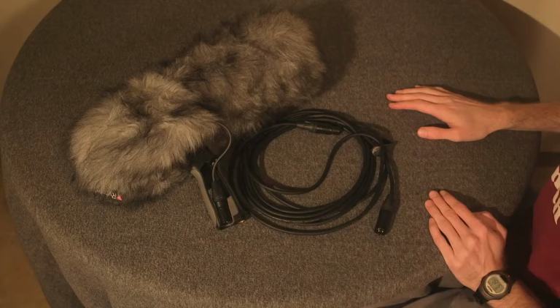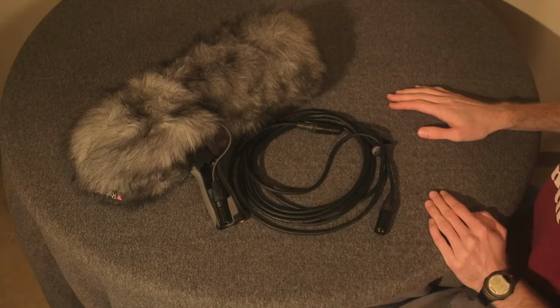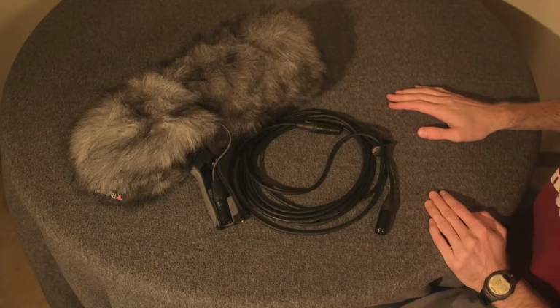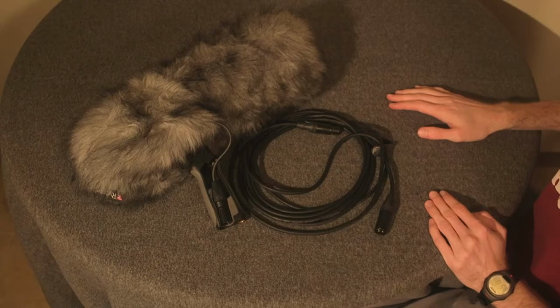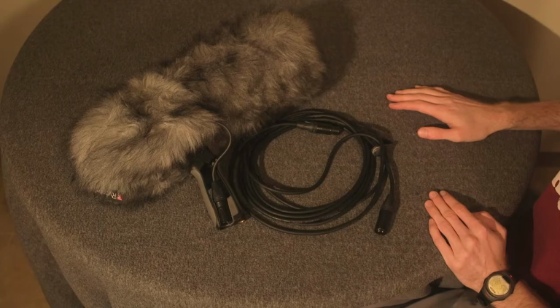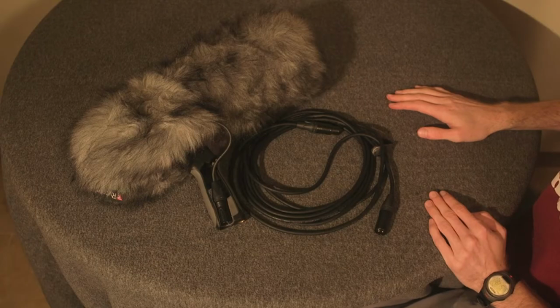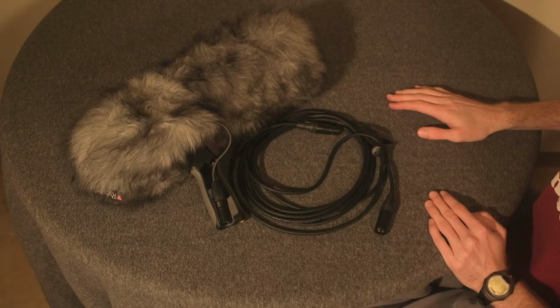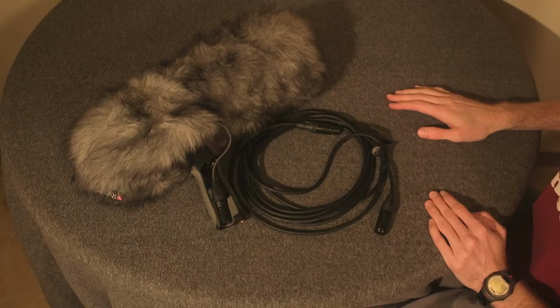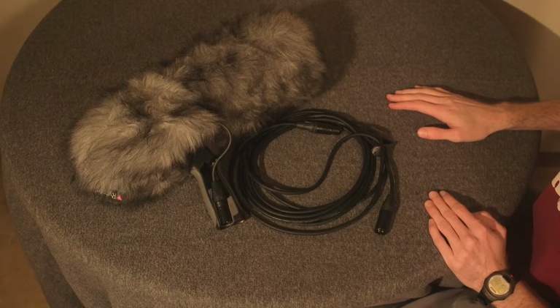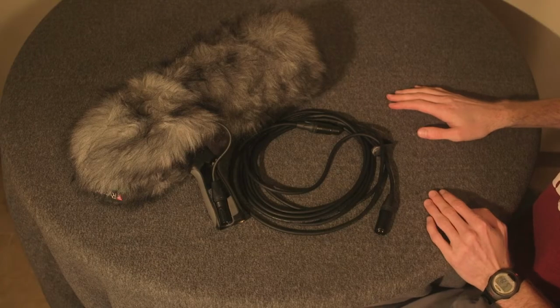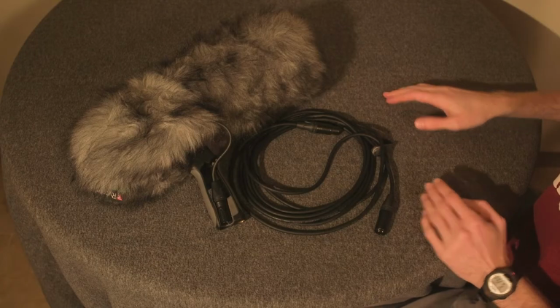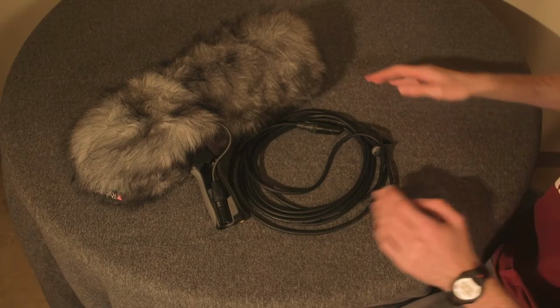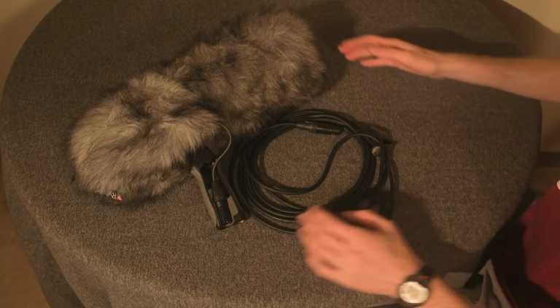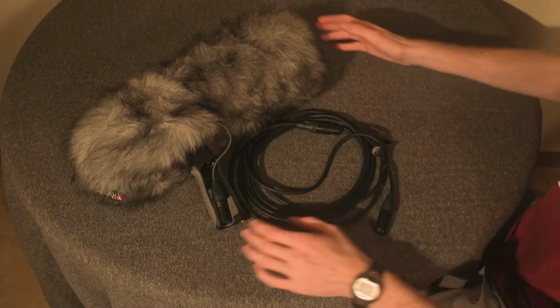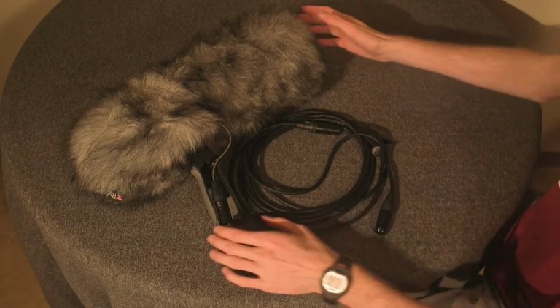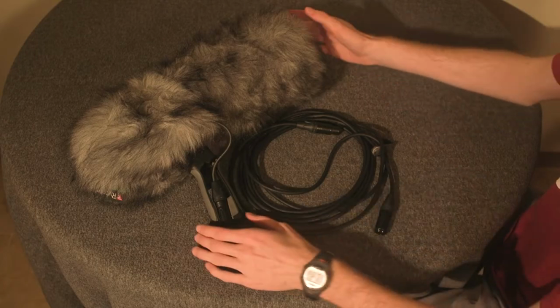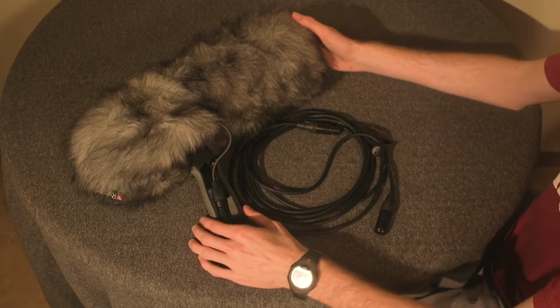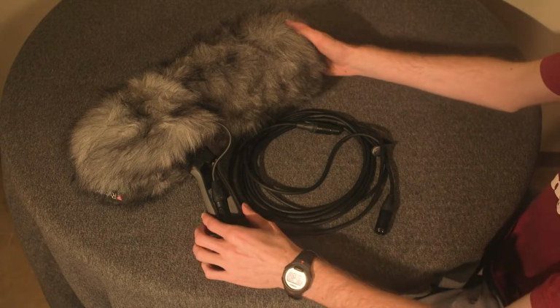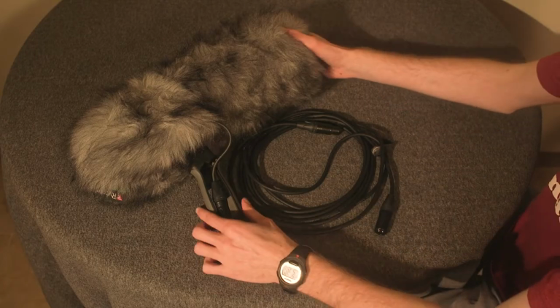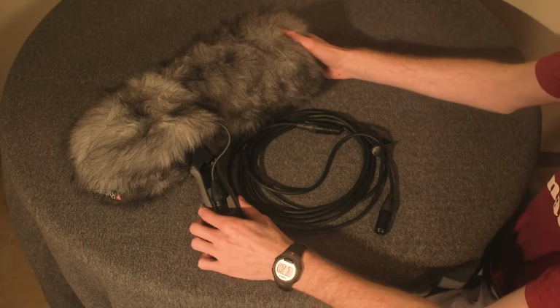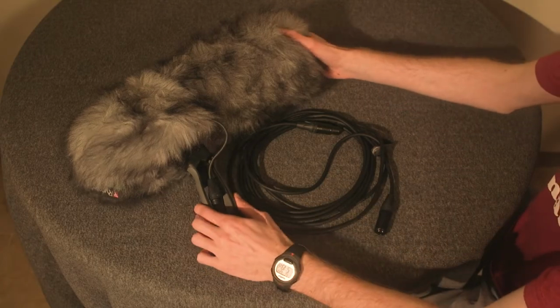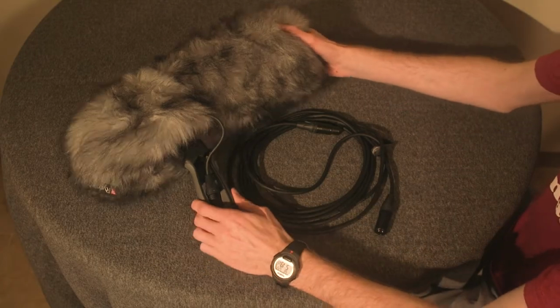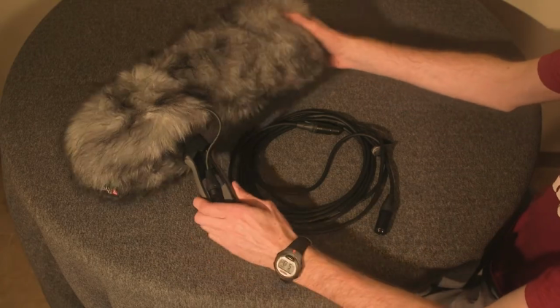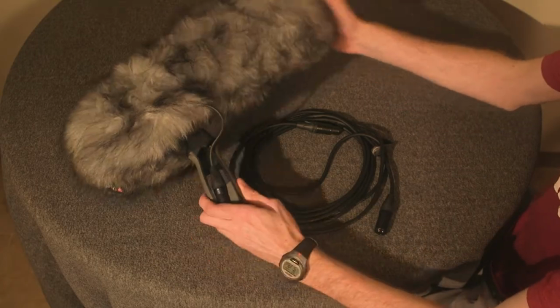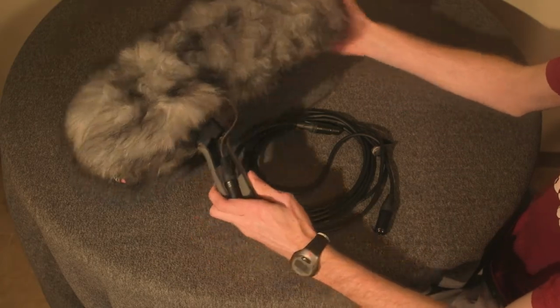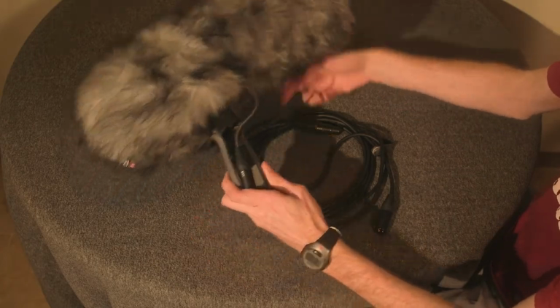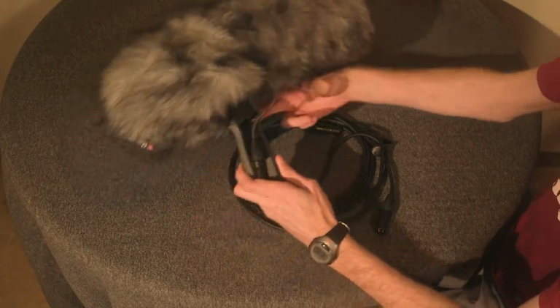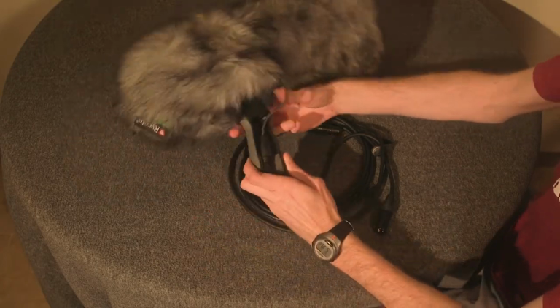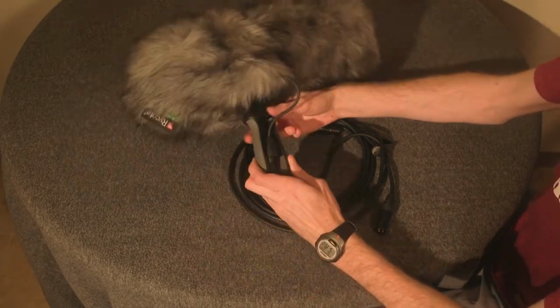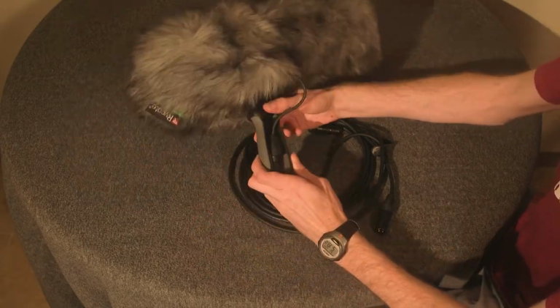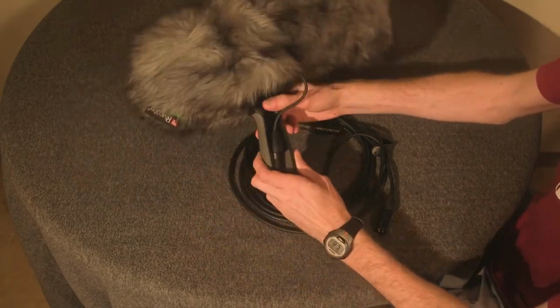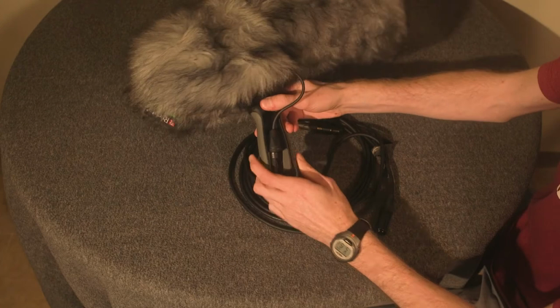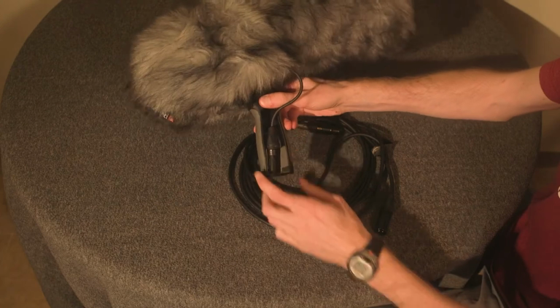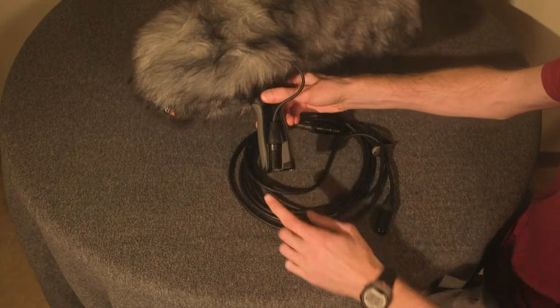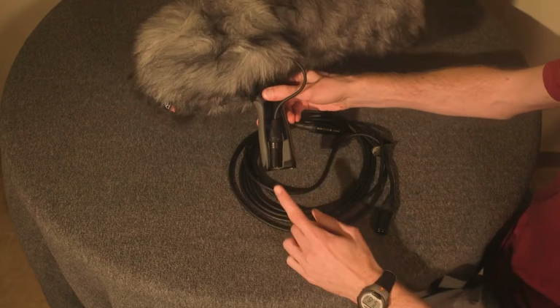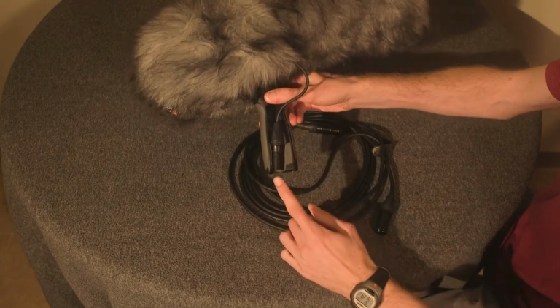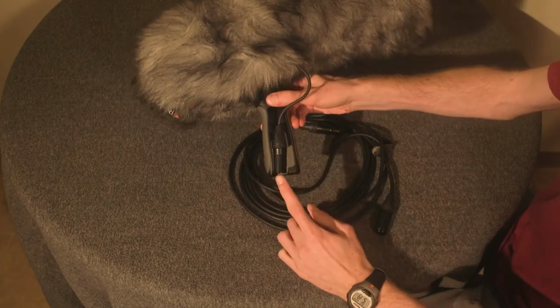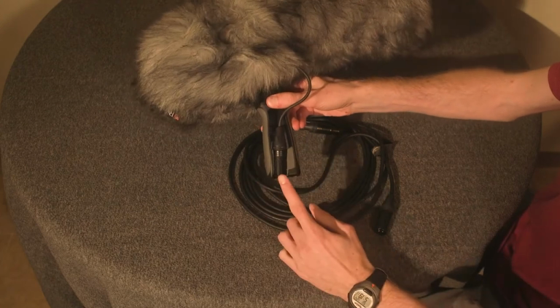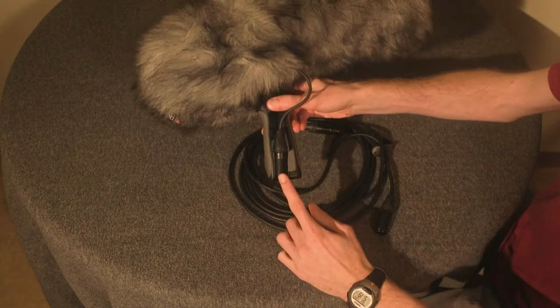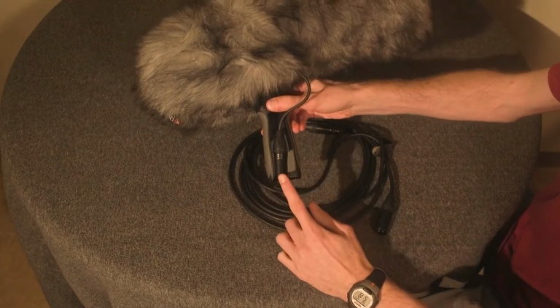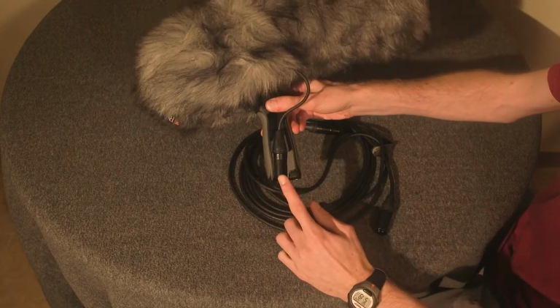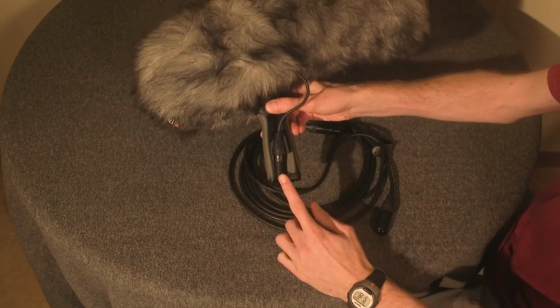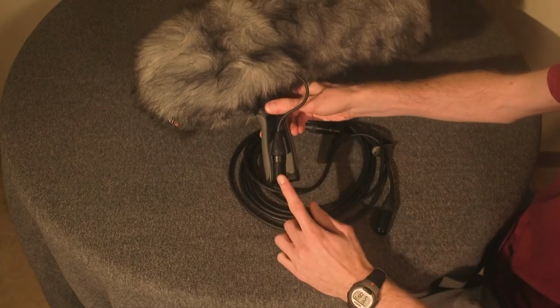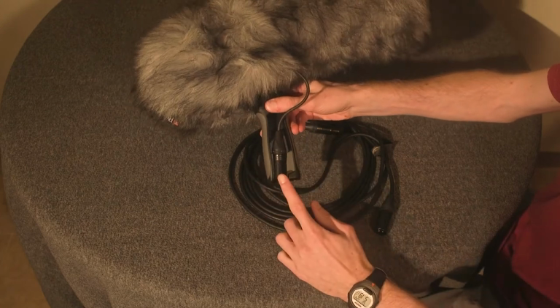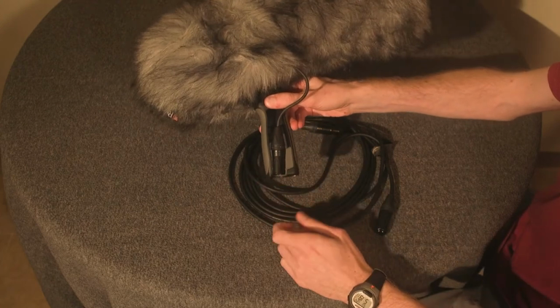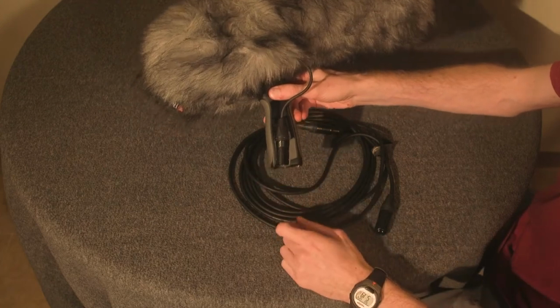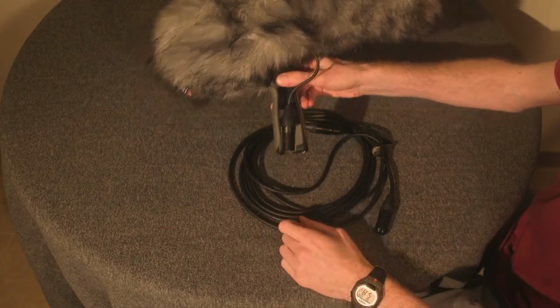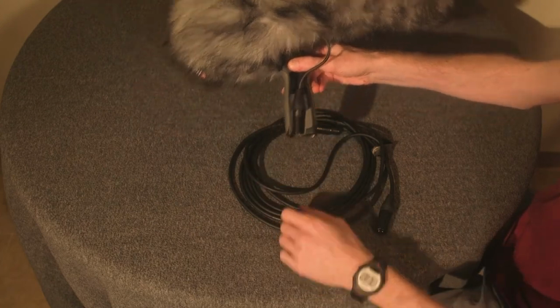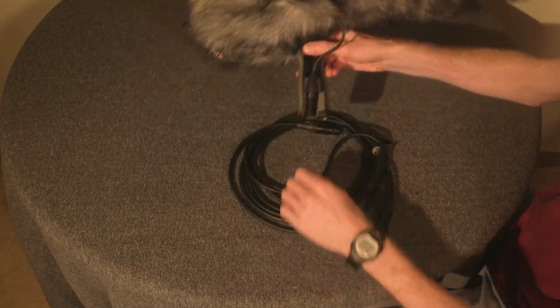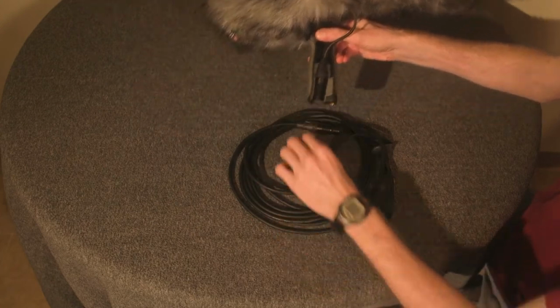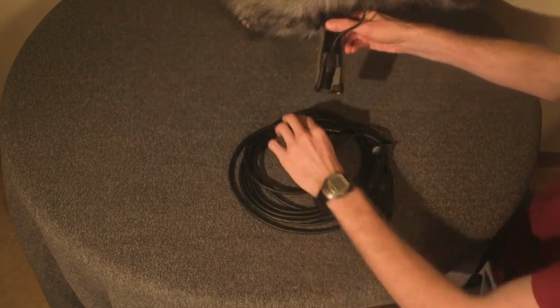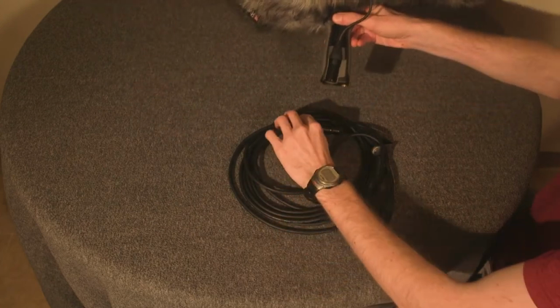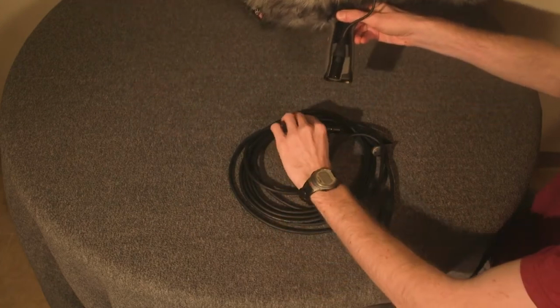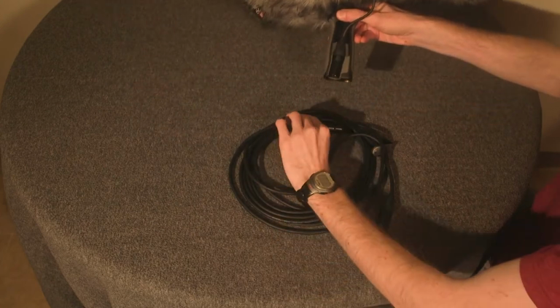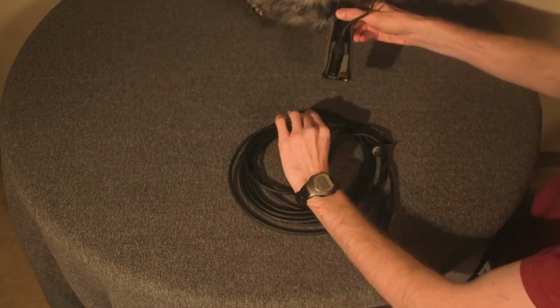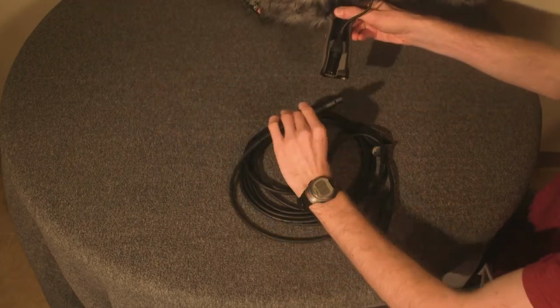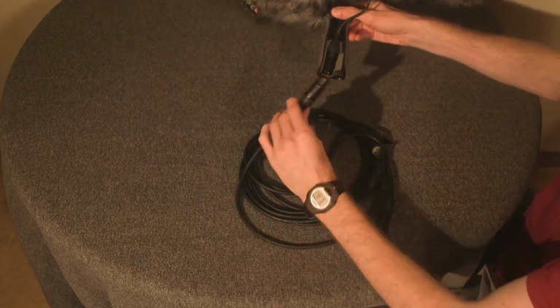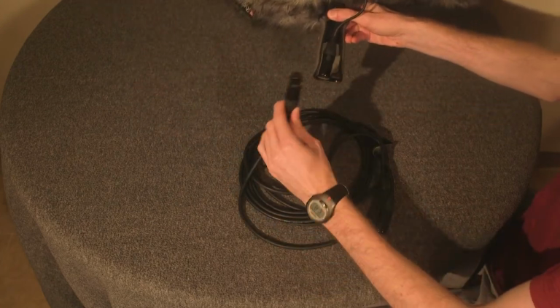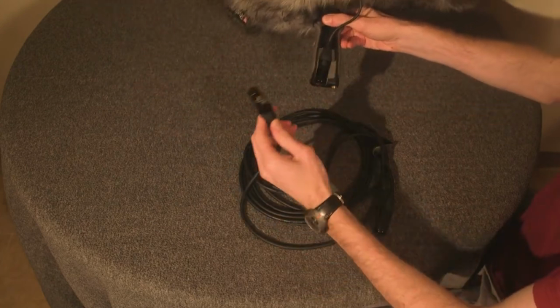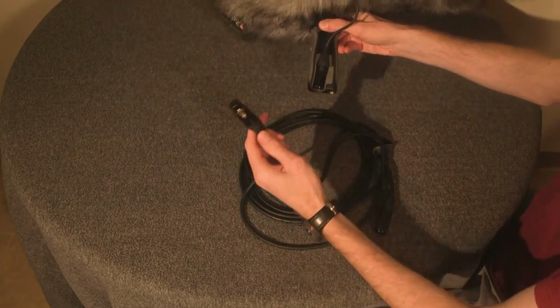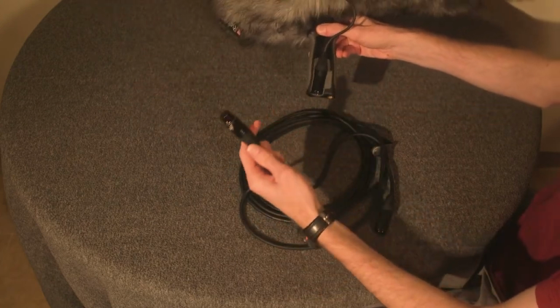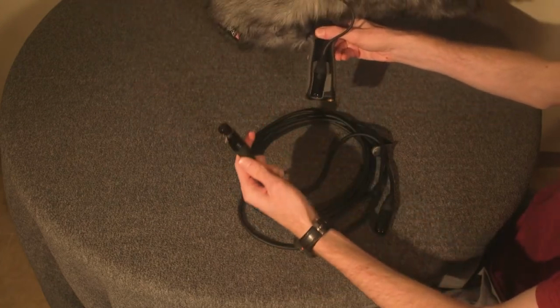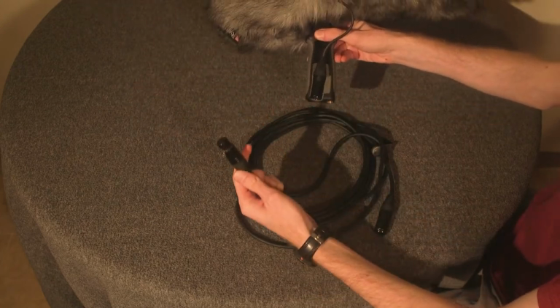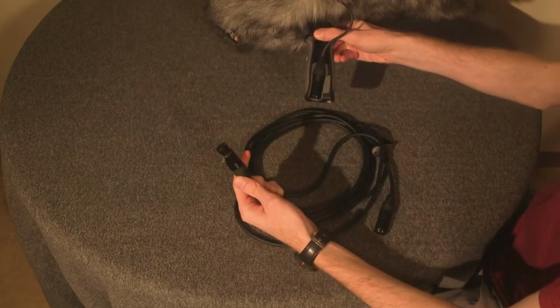Start by plugging the male end of the cable into the female end of the cable. Use the logos to line them up to make it easier.